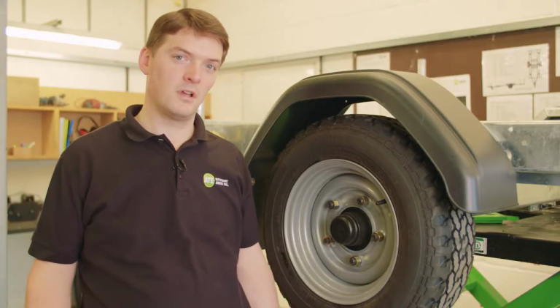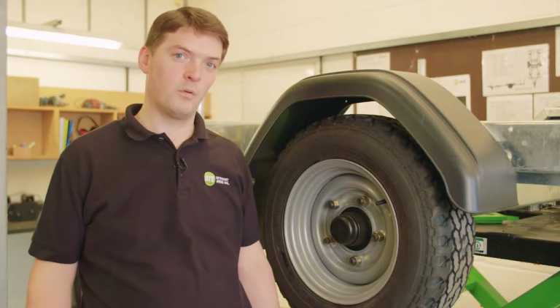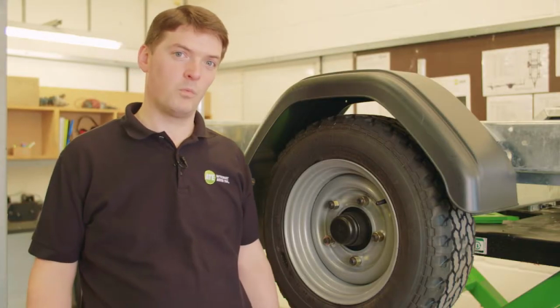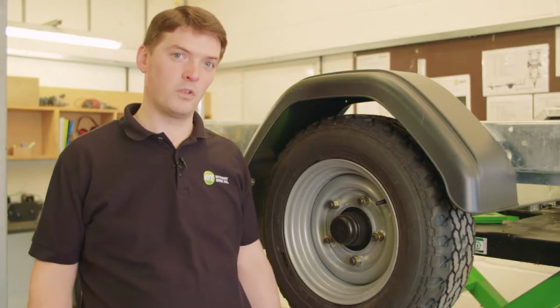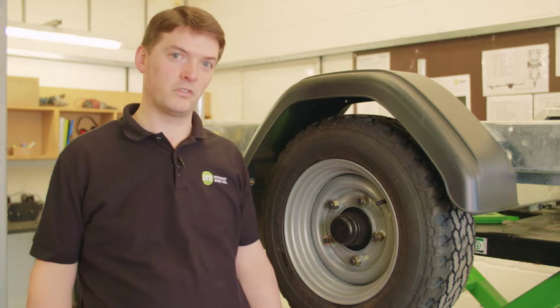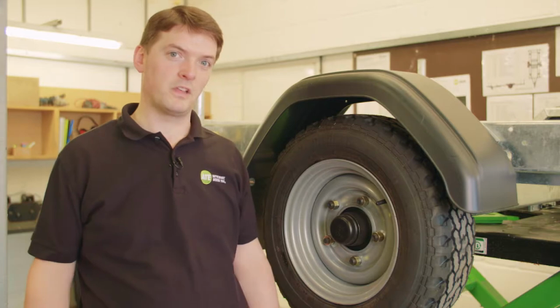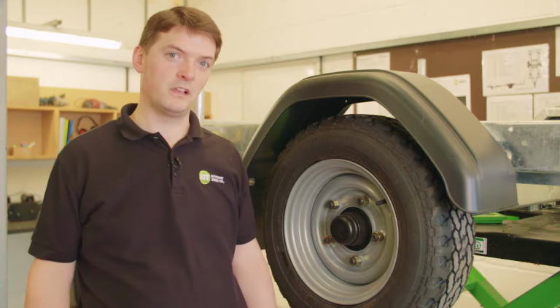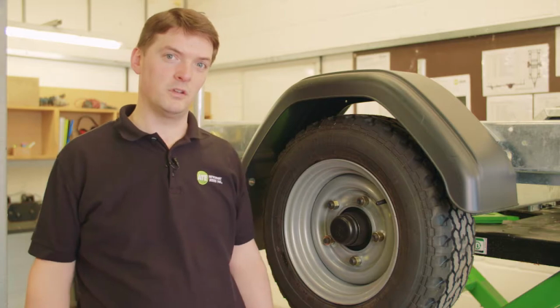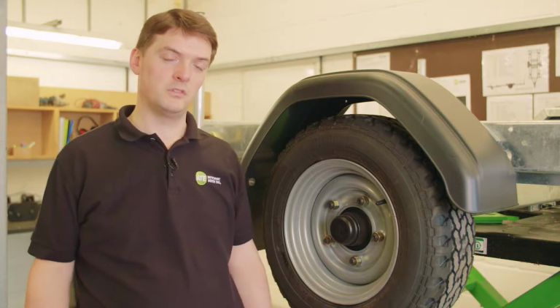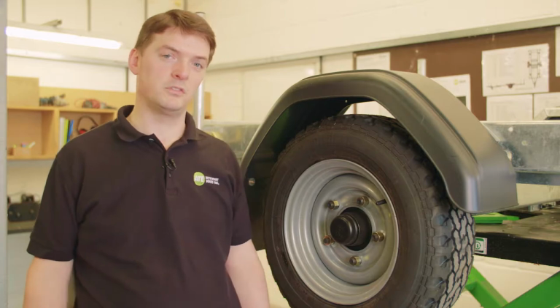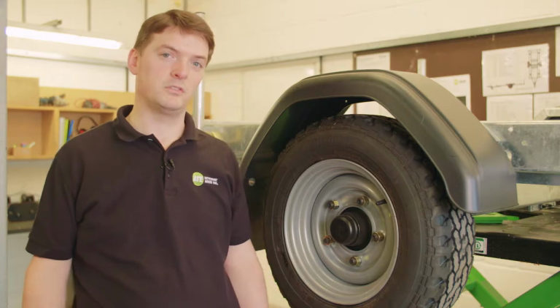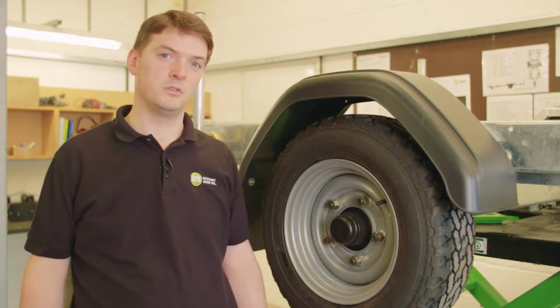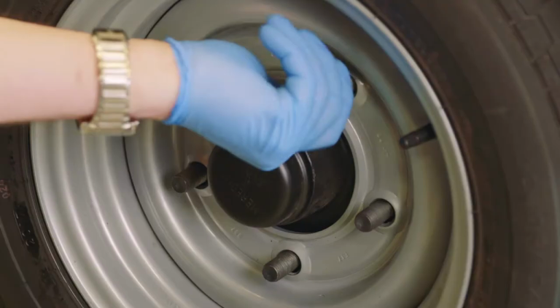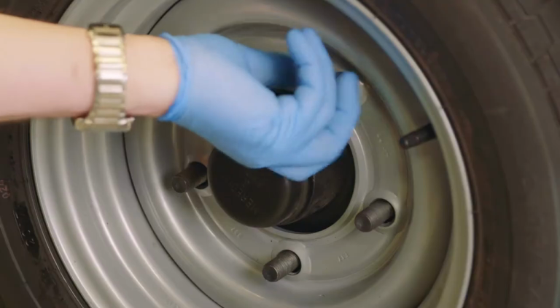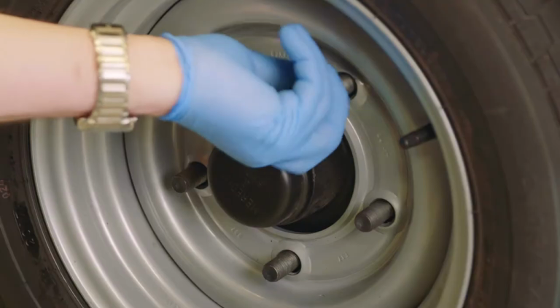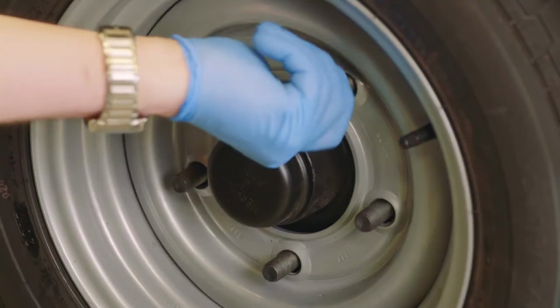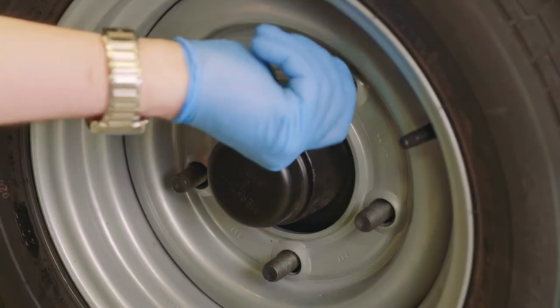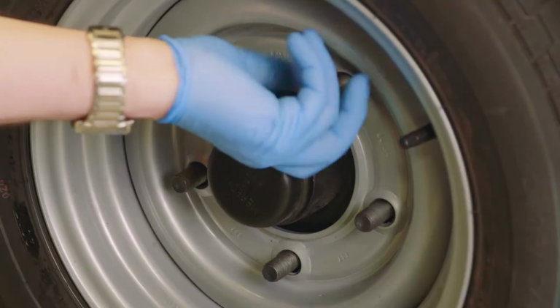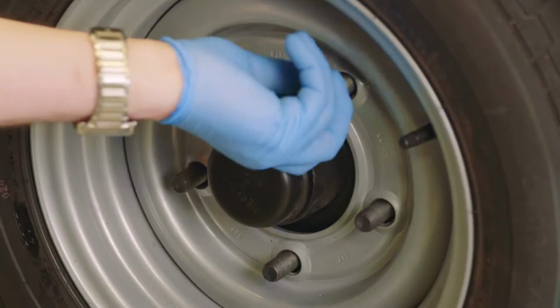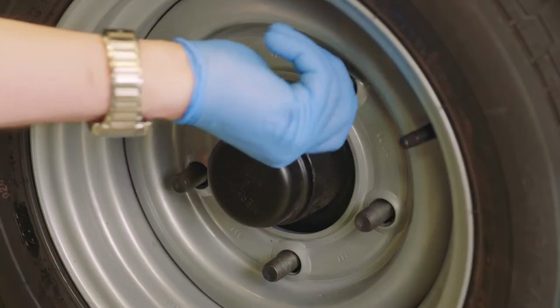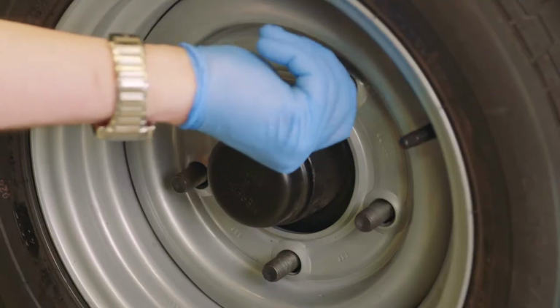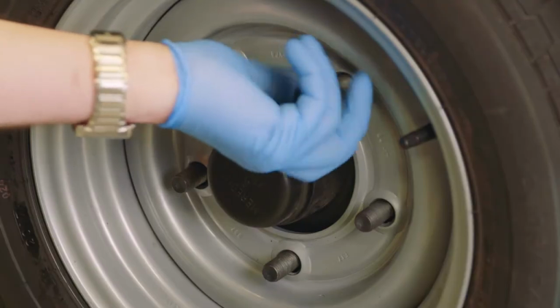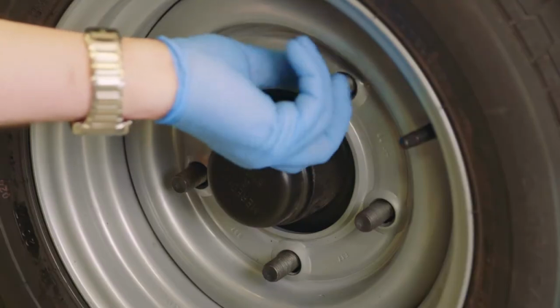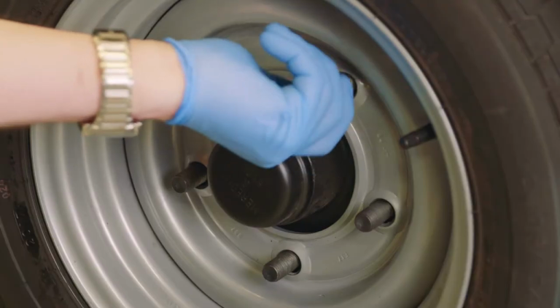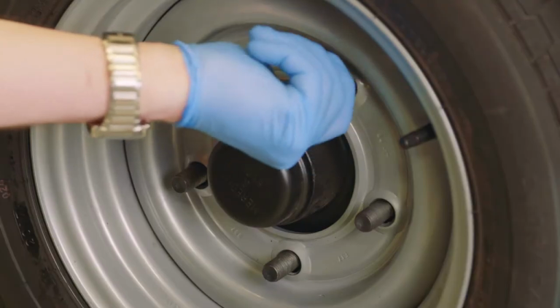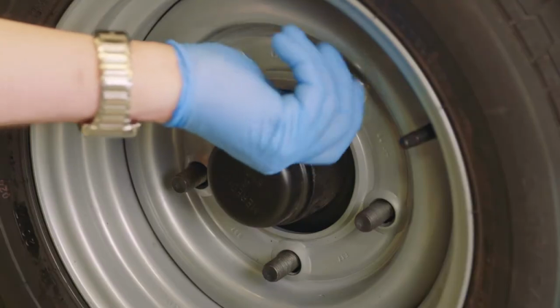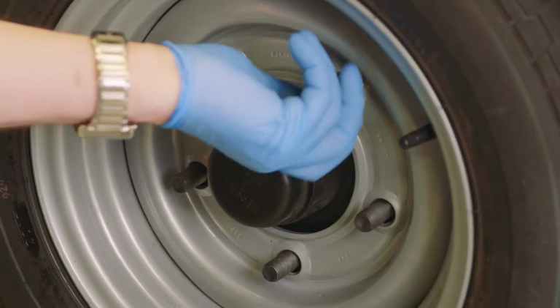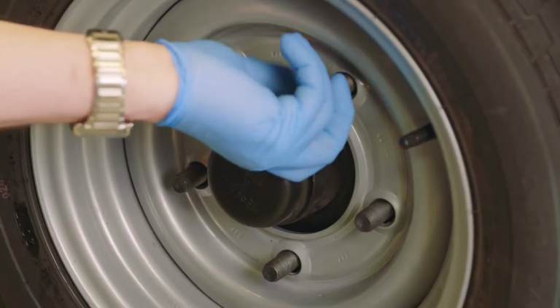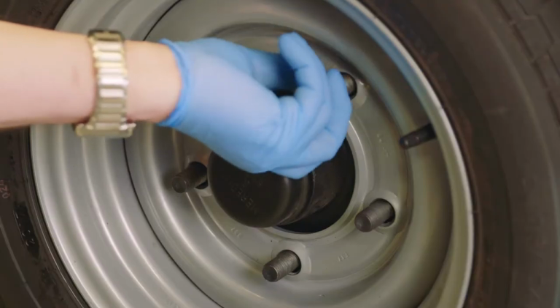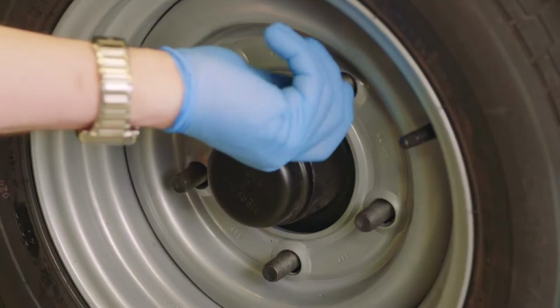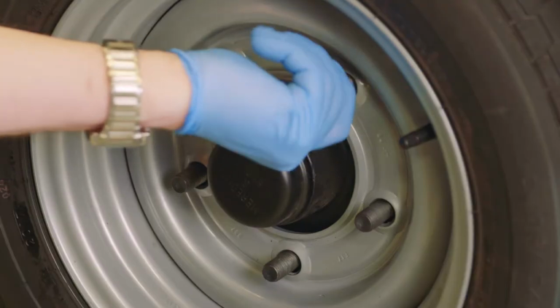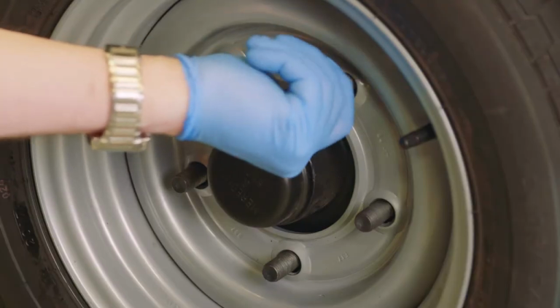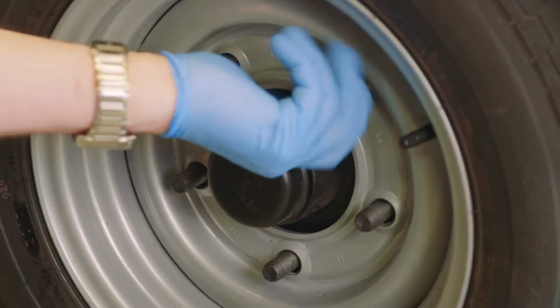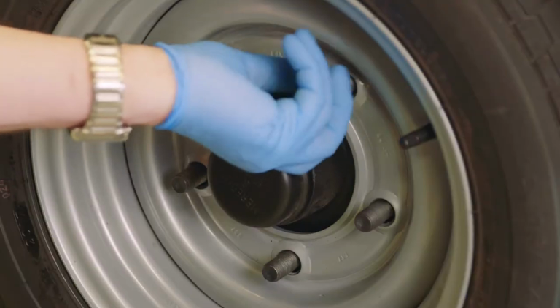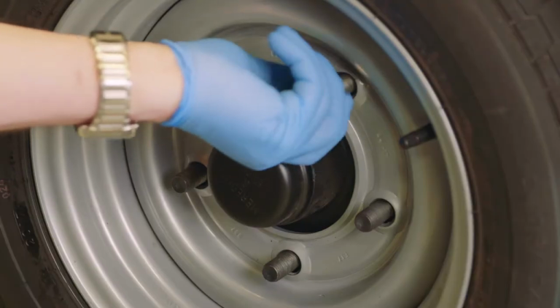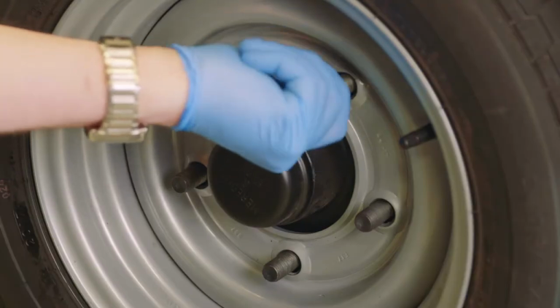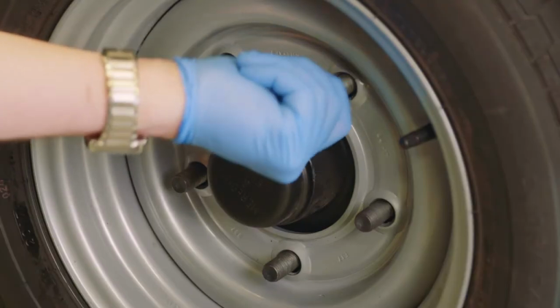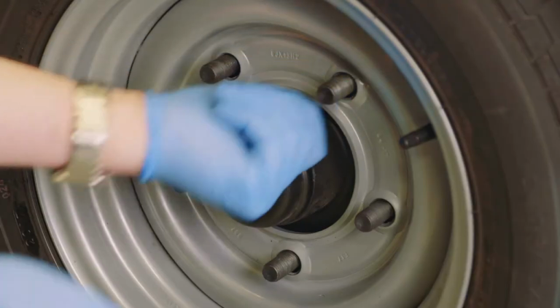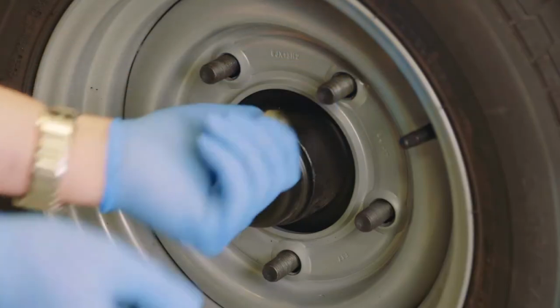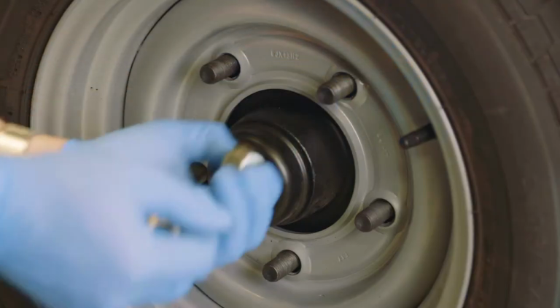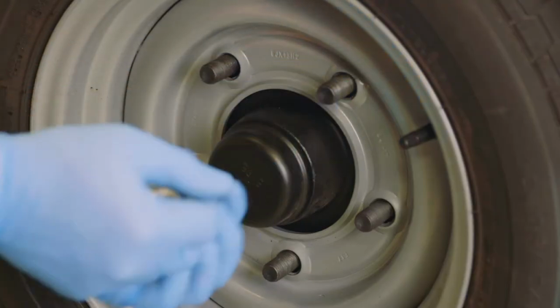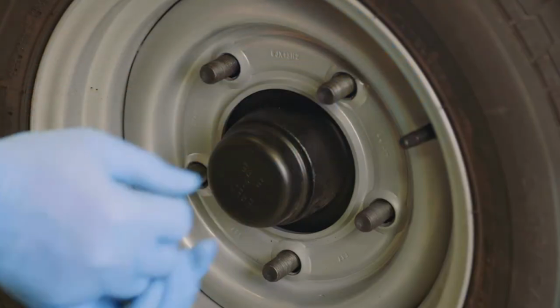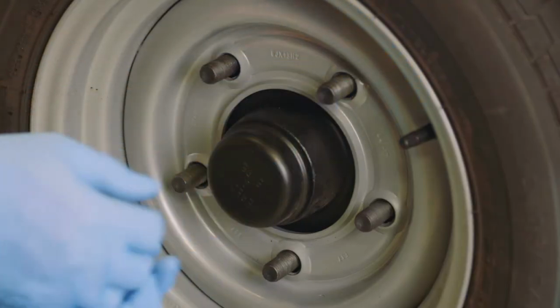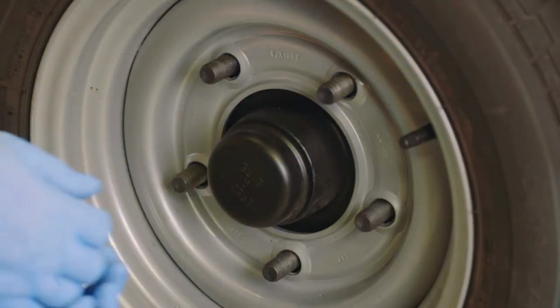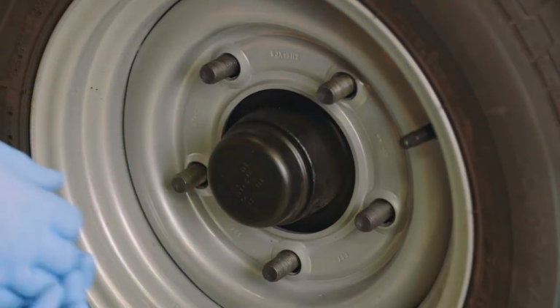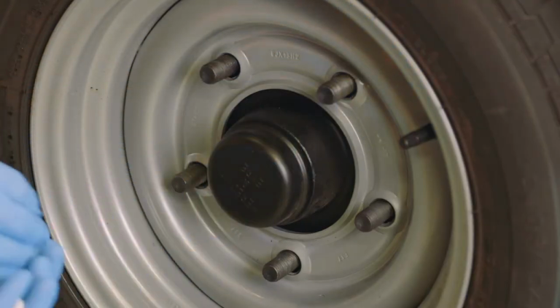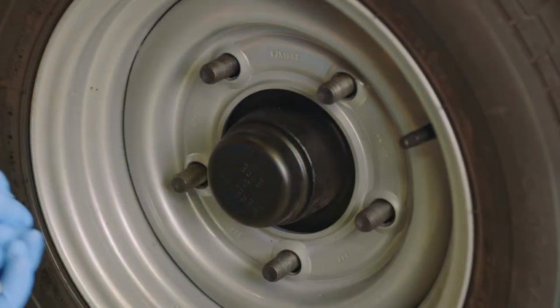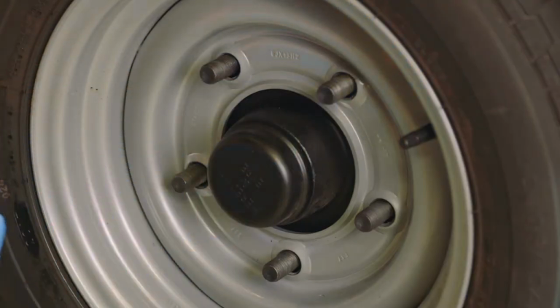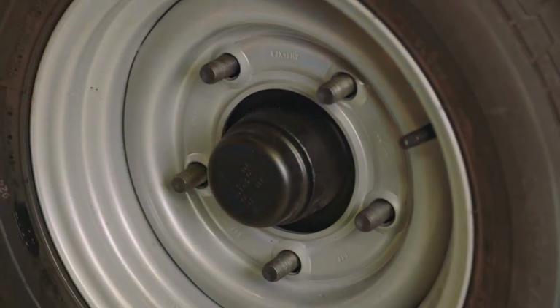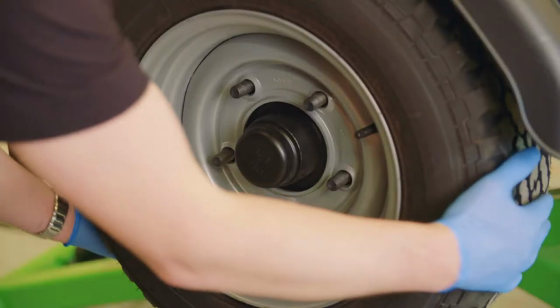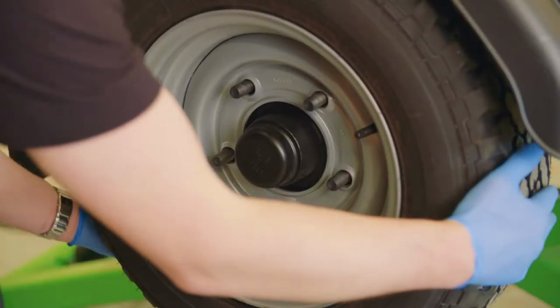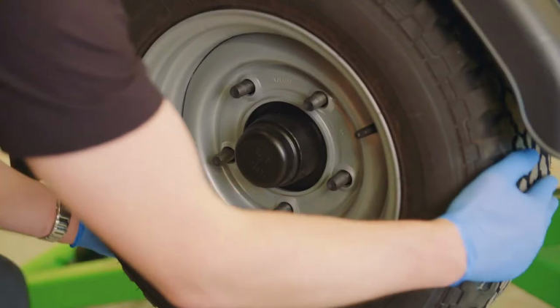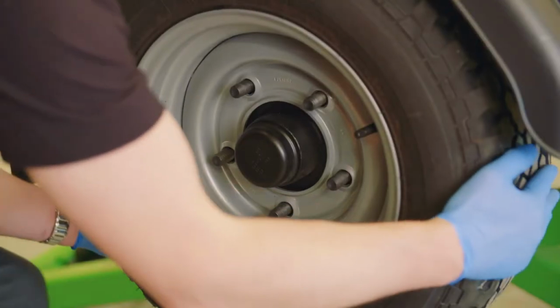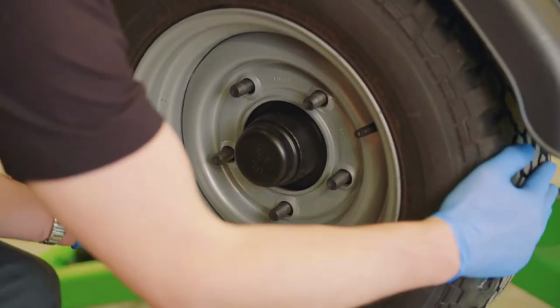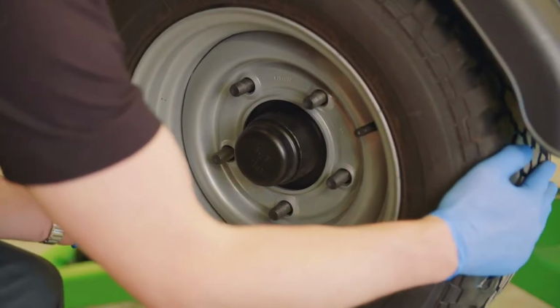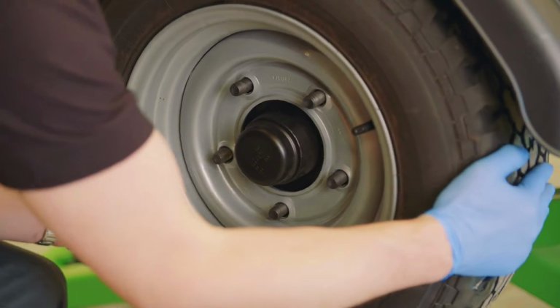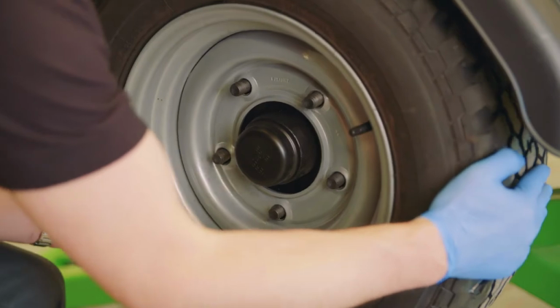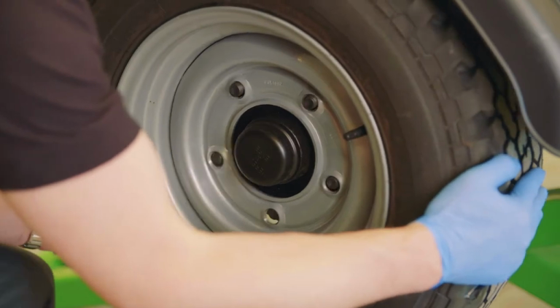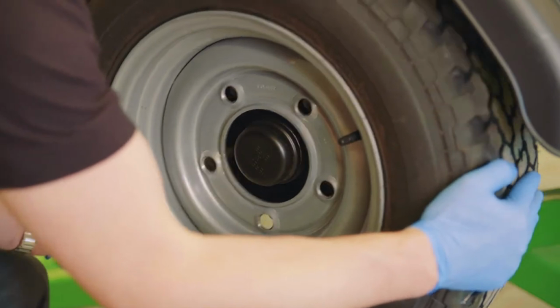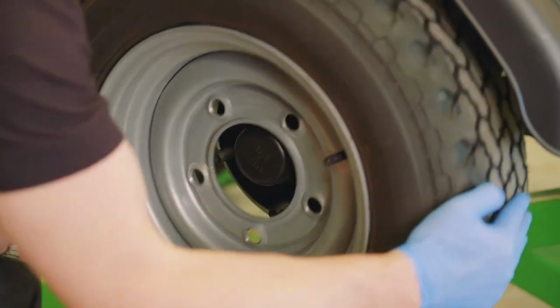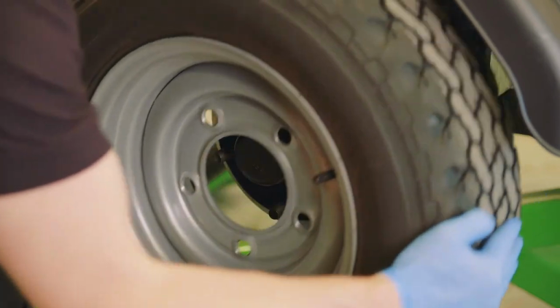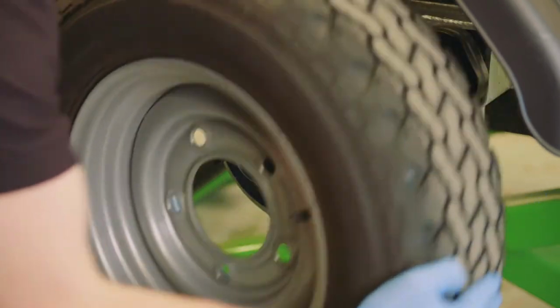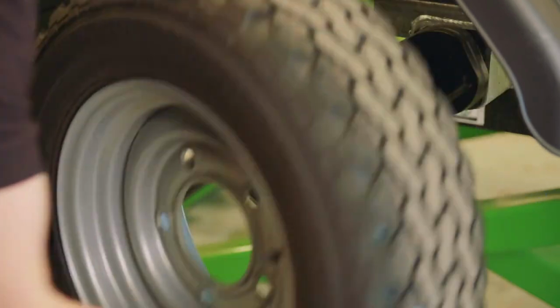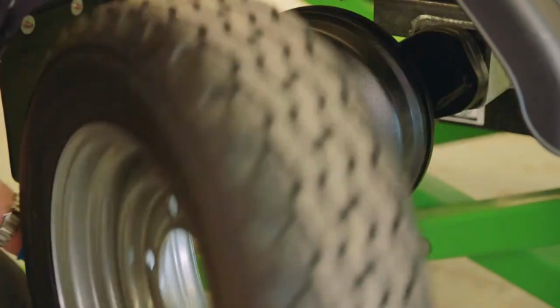Once they're loose, you can then jack your trailer from the ground, completely remove your wheel nuts and take the wheel off.